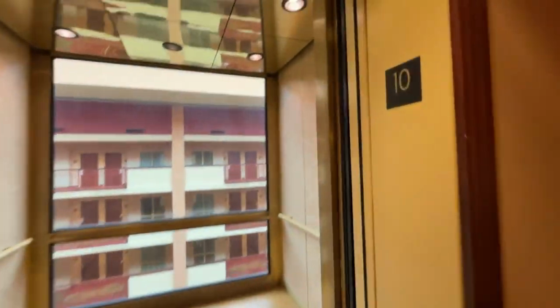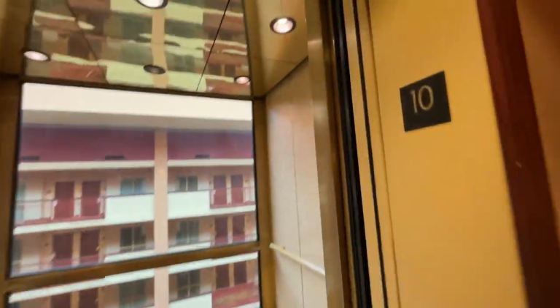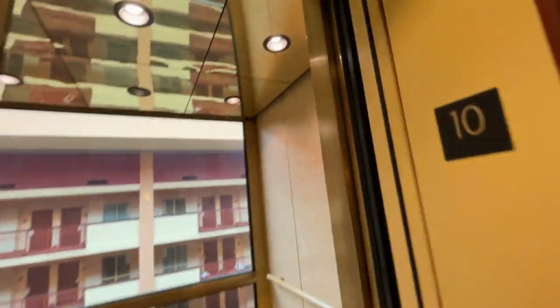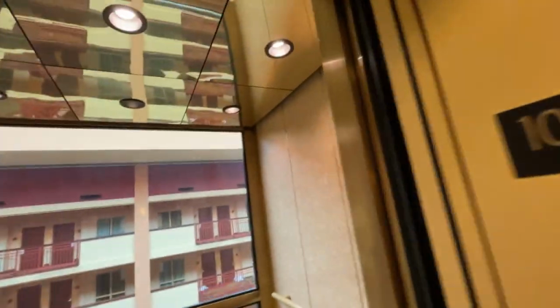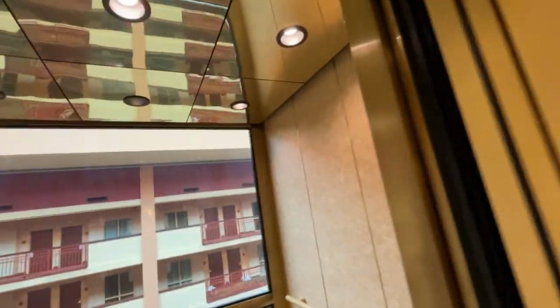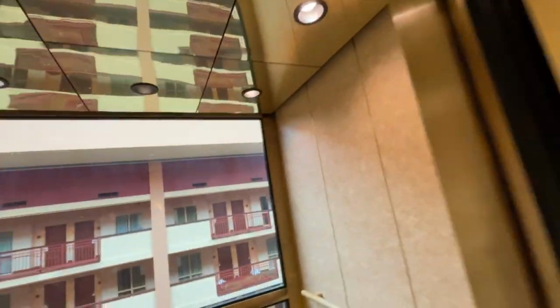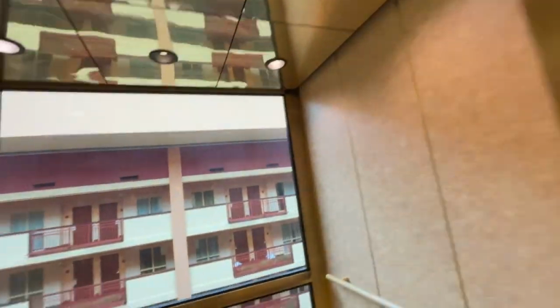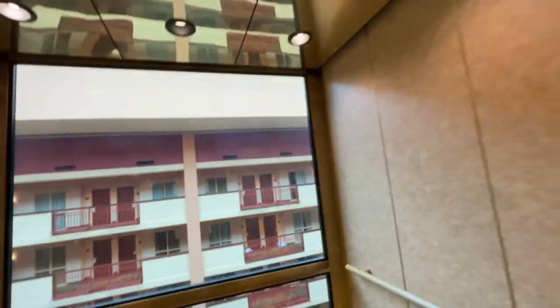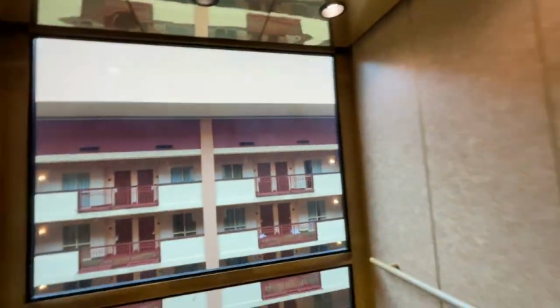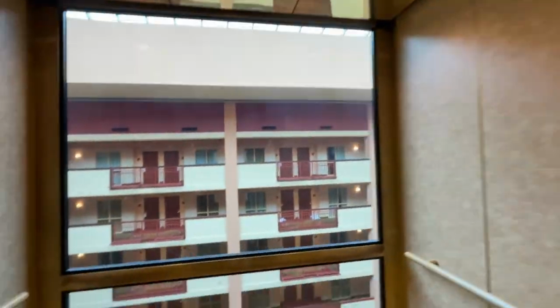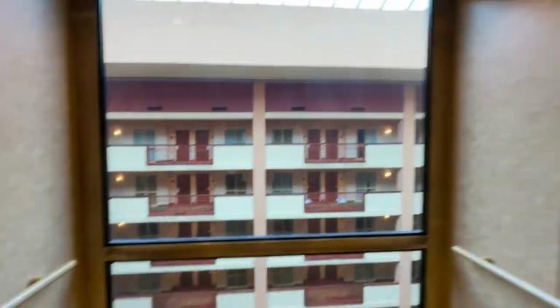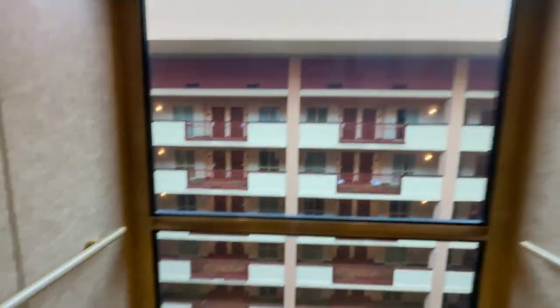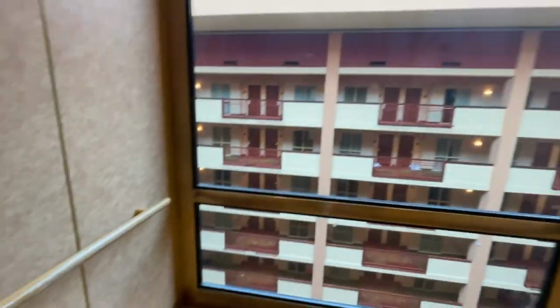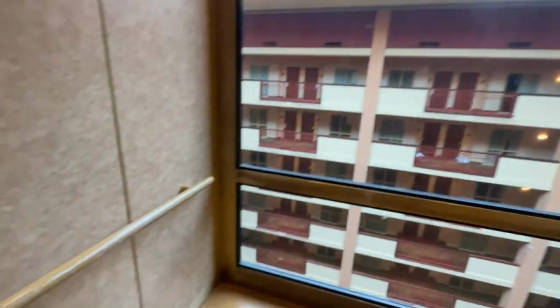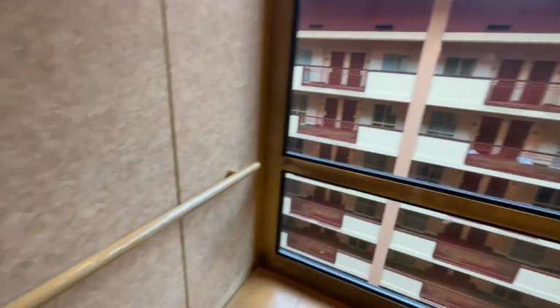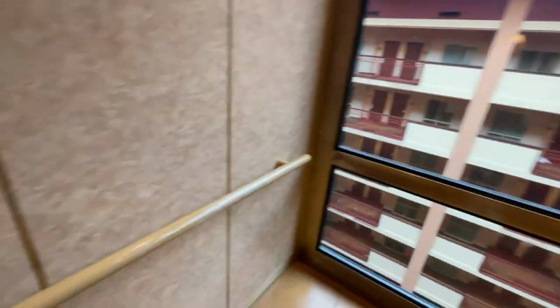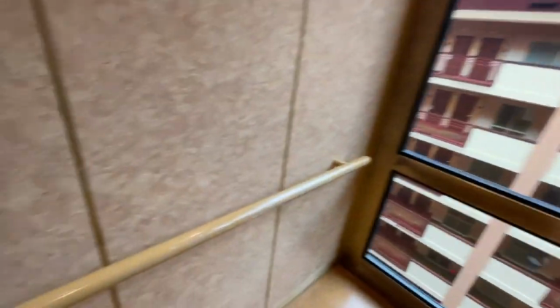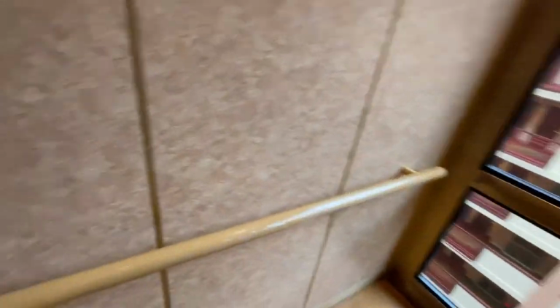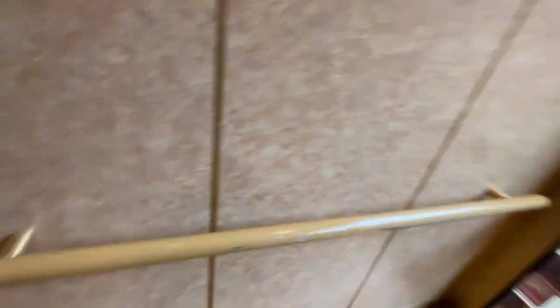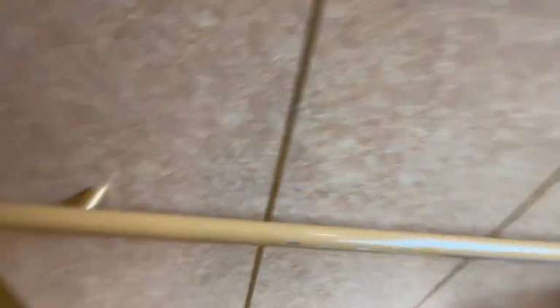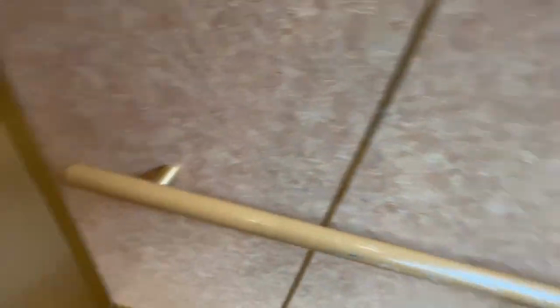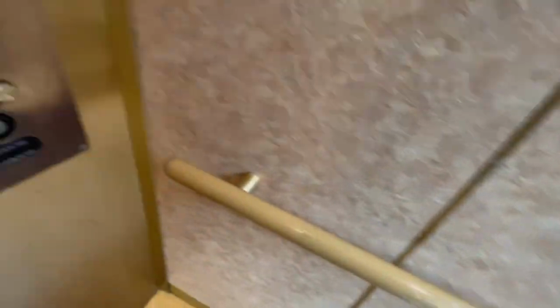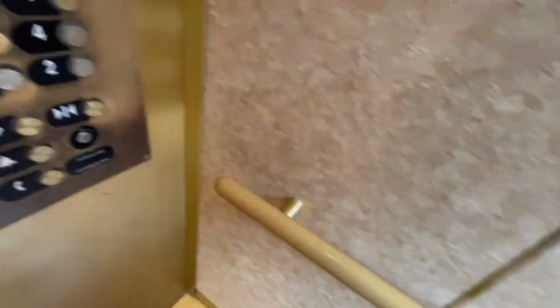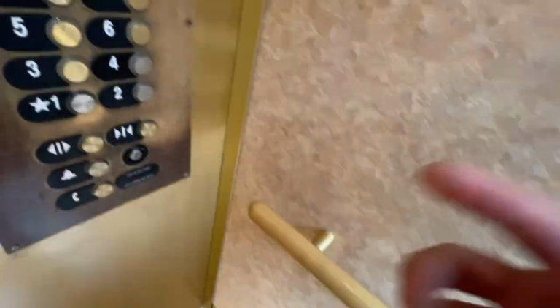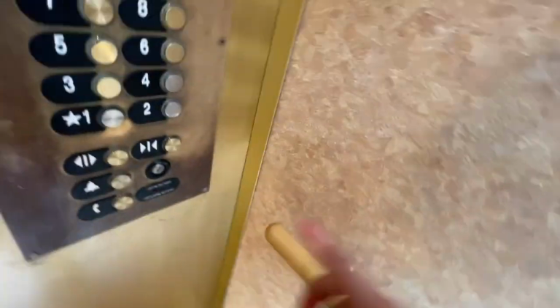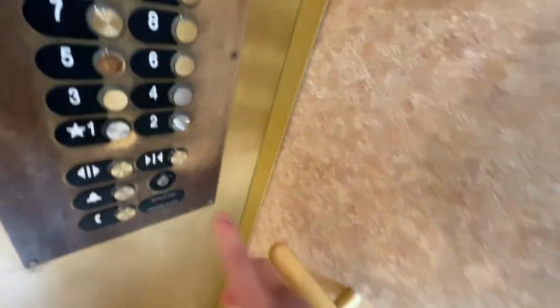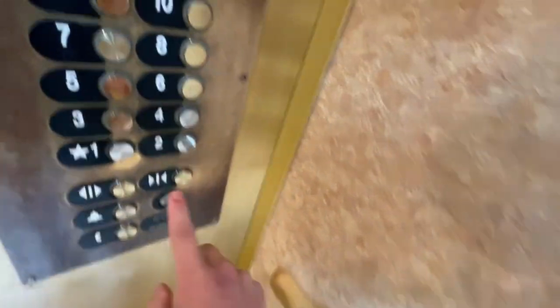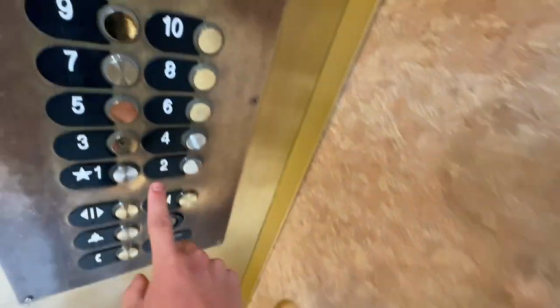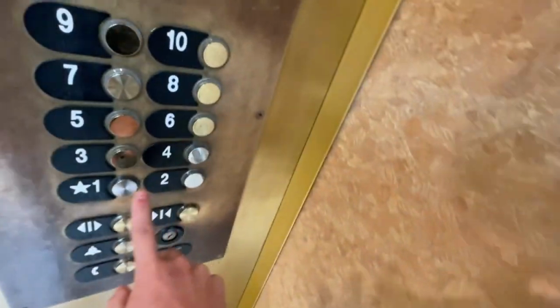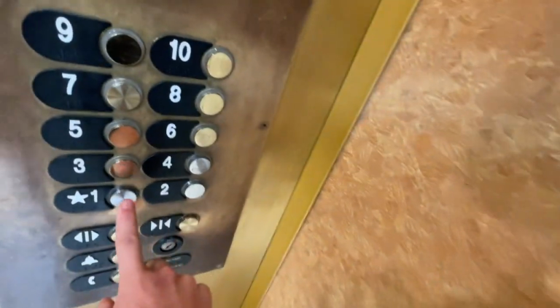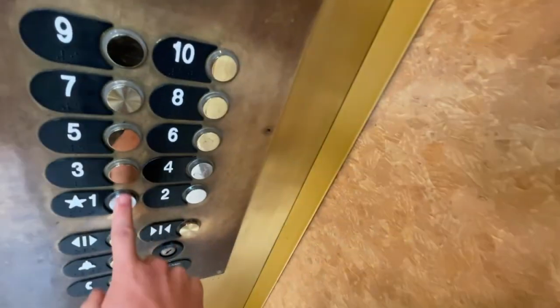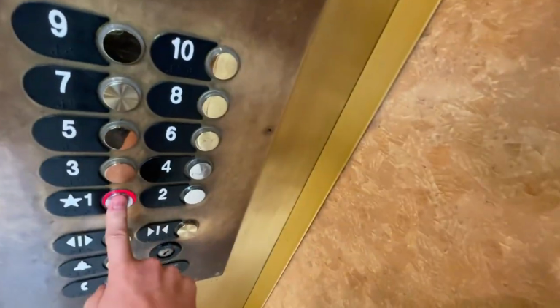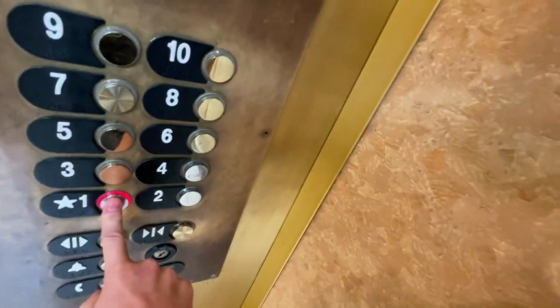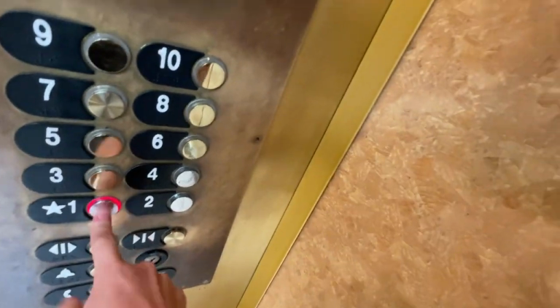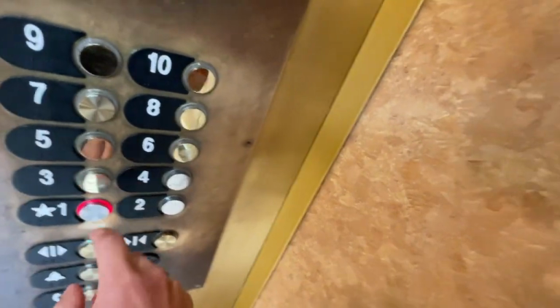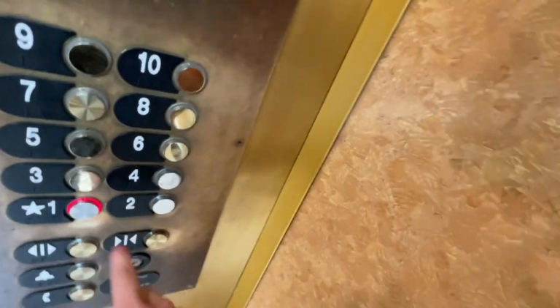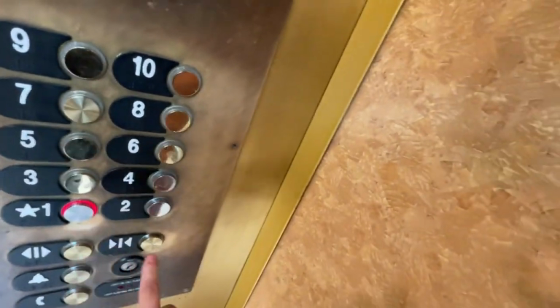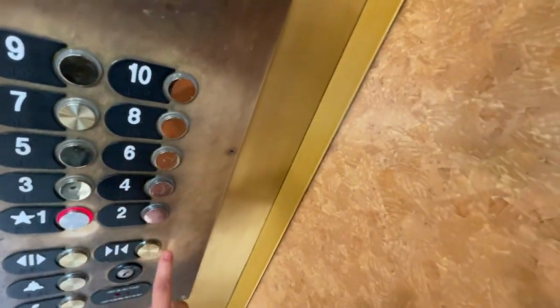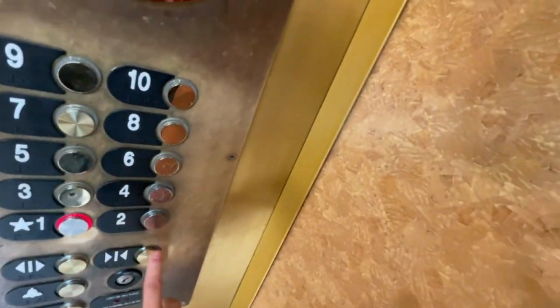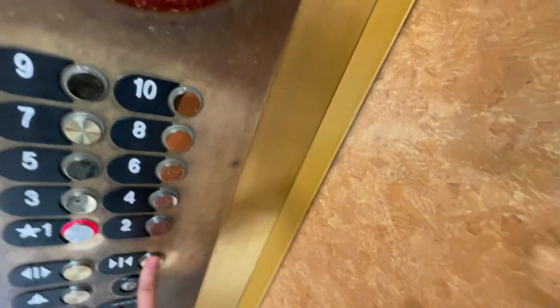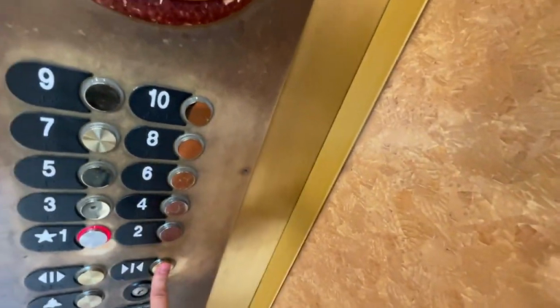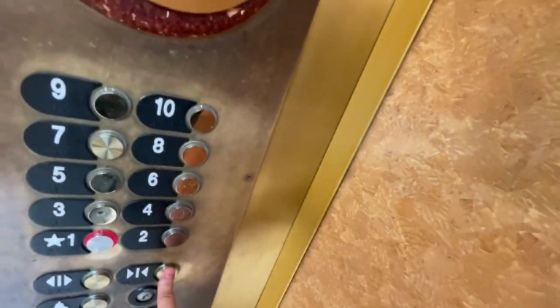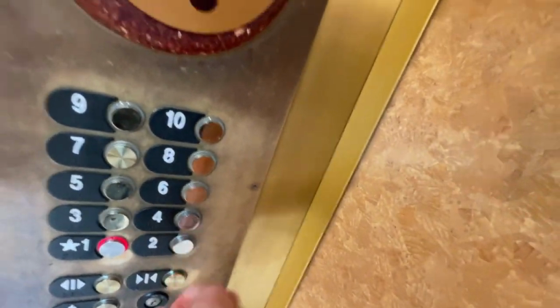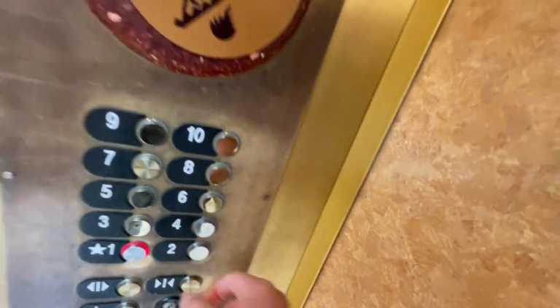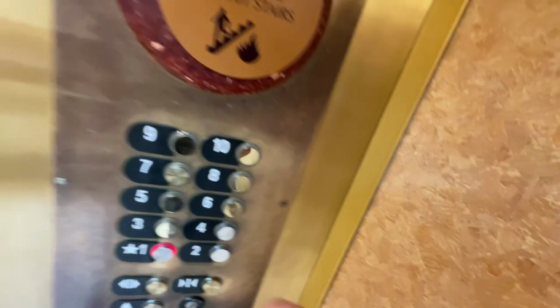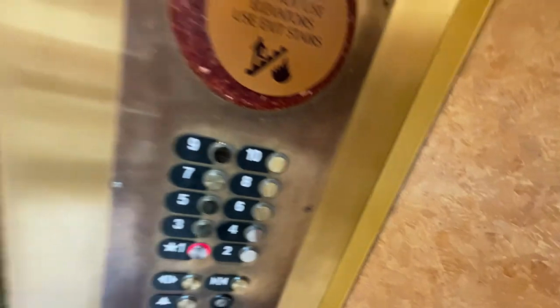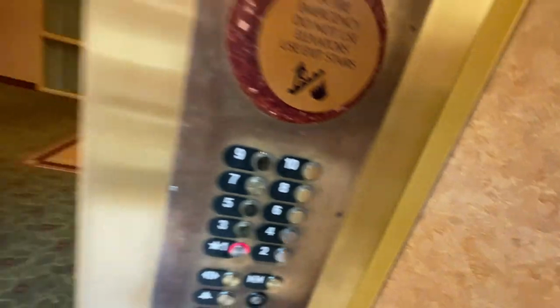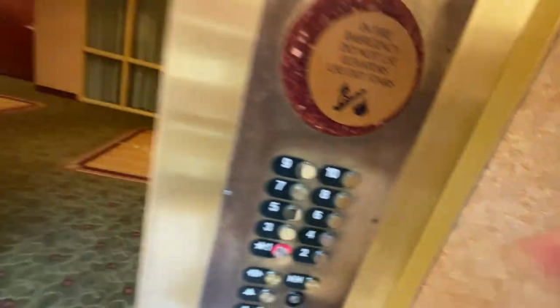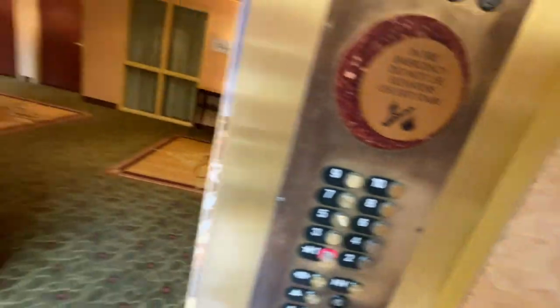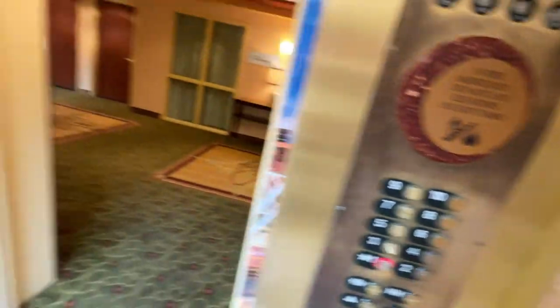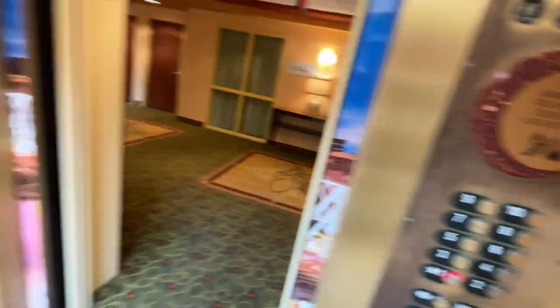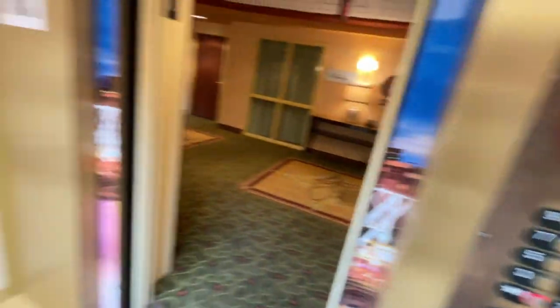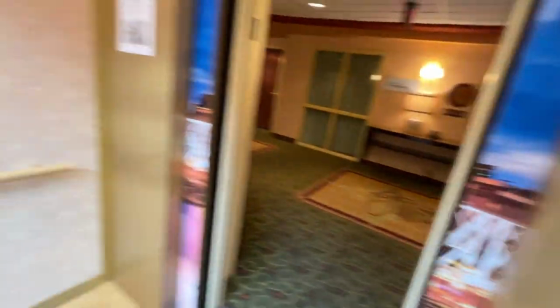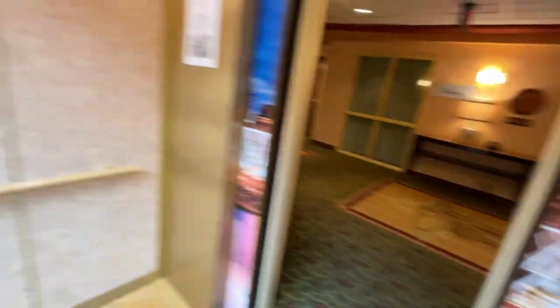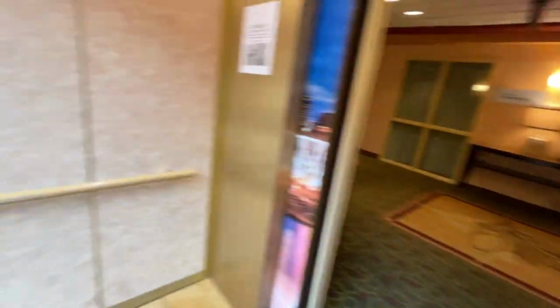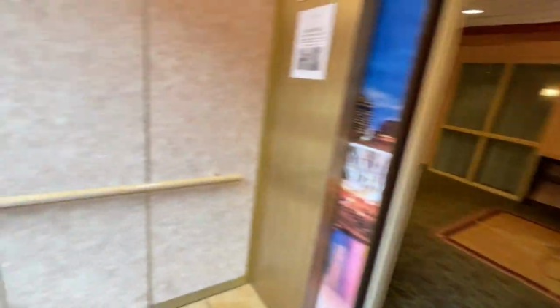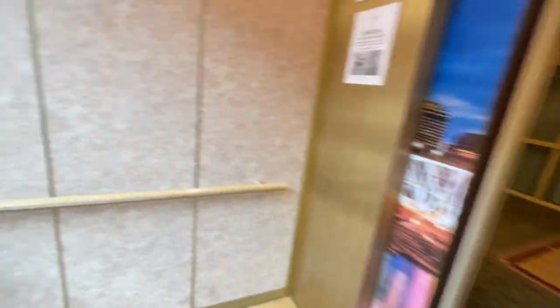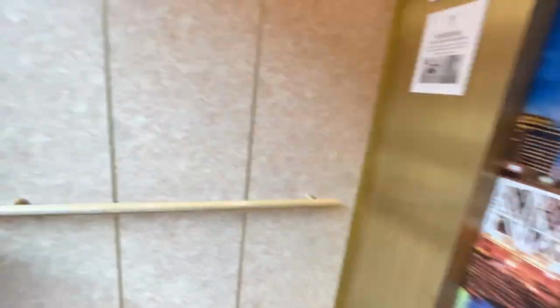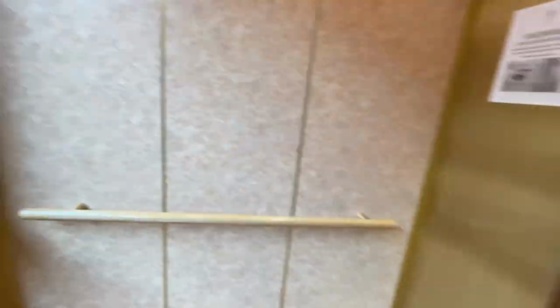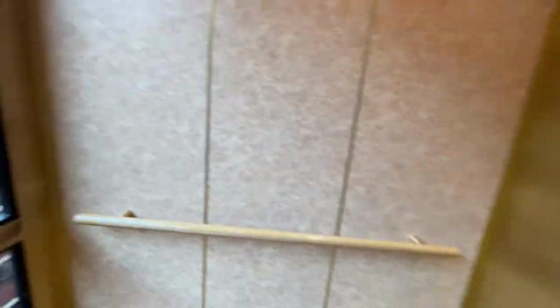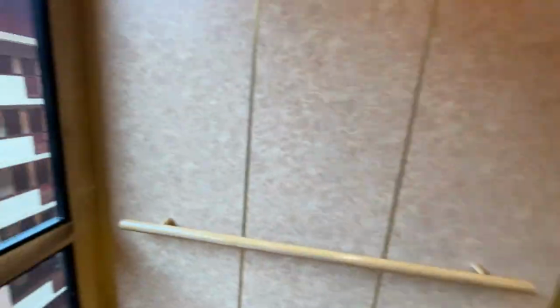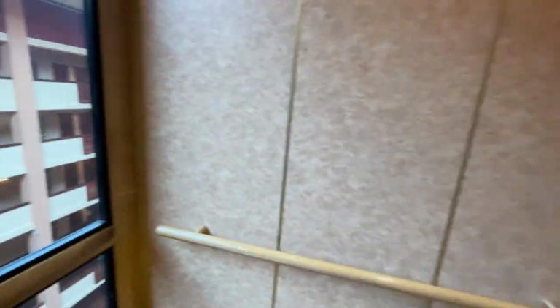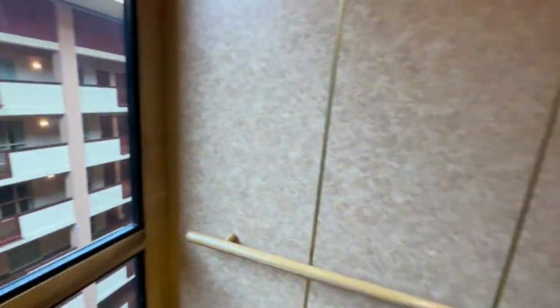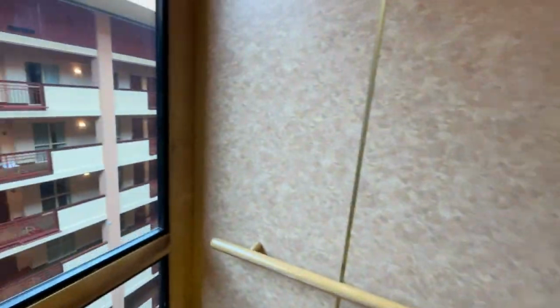We're going down. We're going down the wall. We'll look out the window.